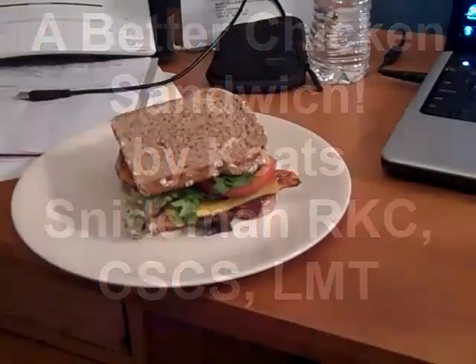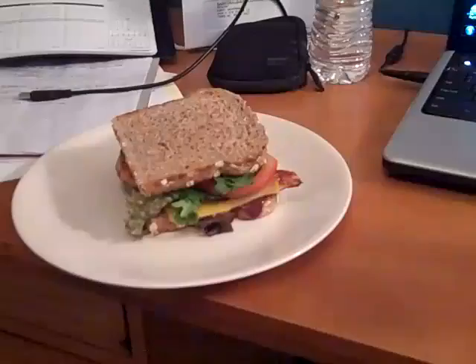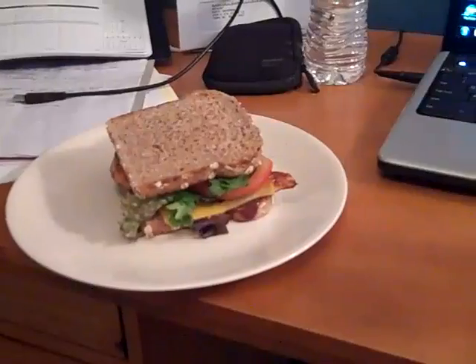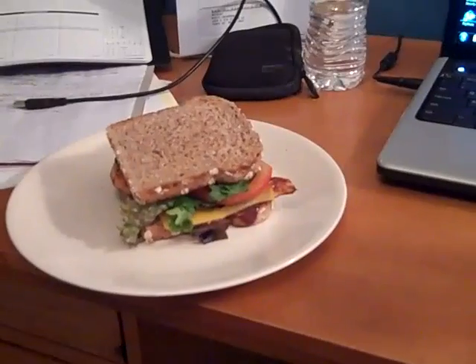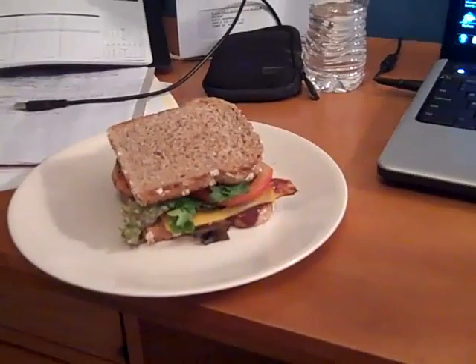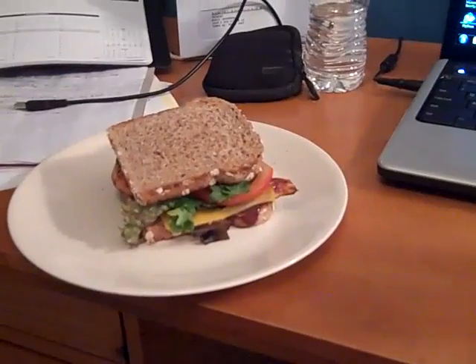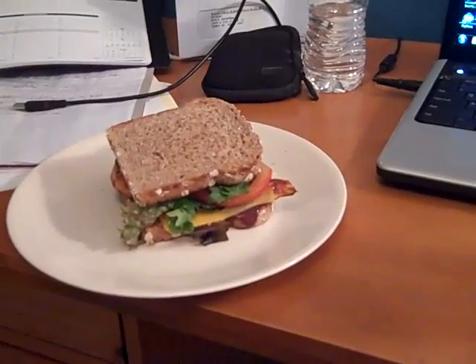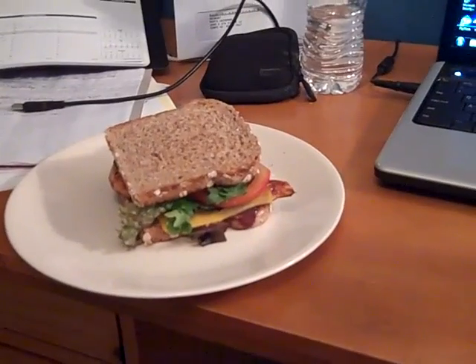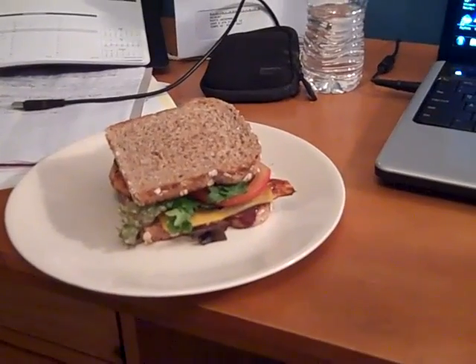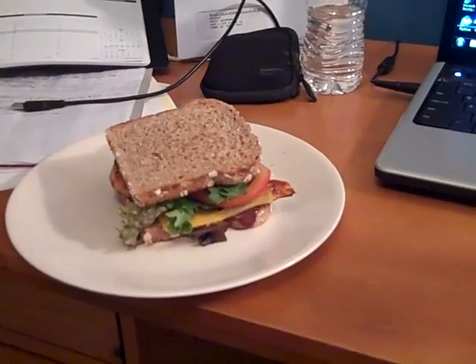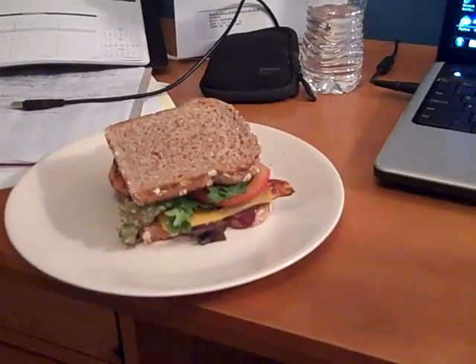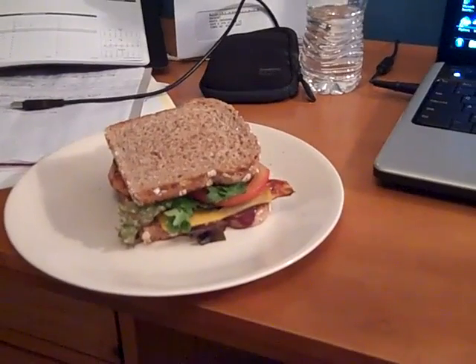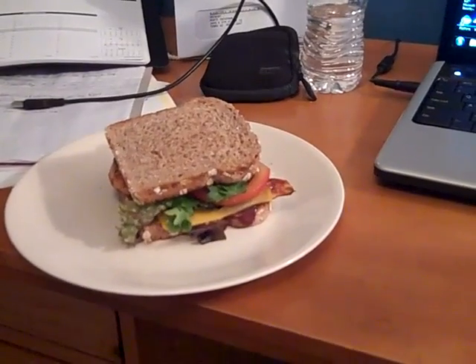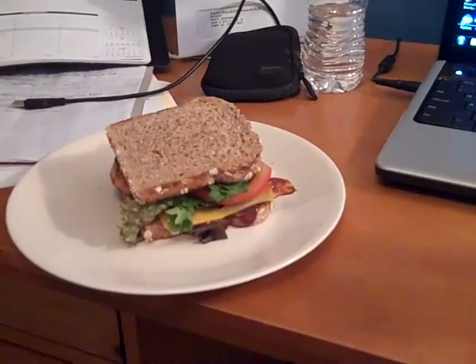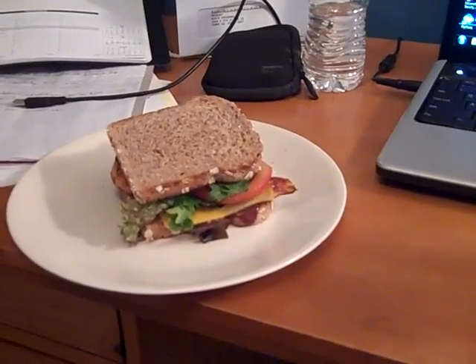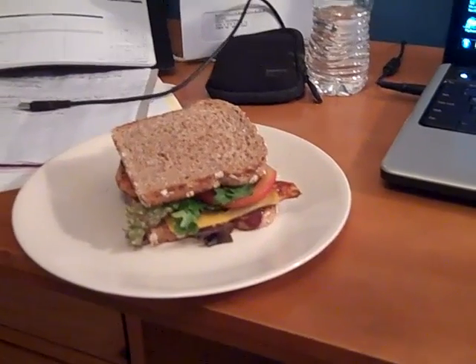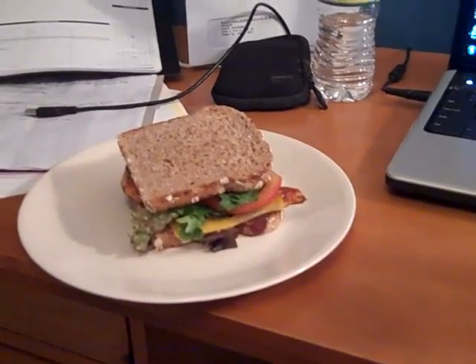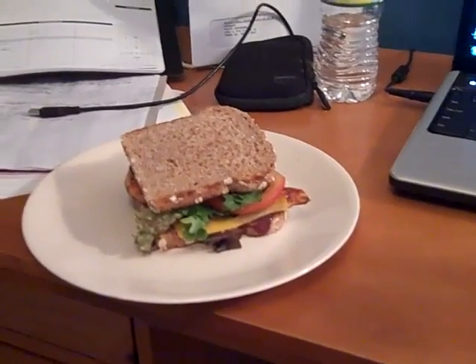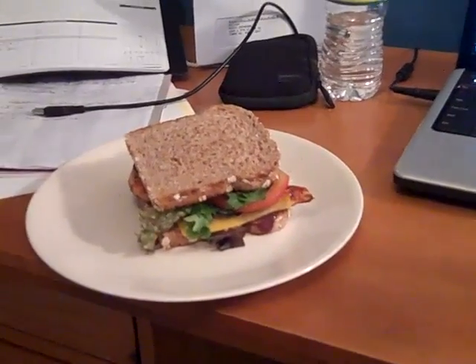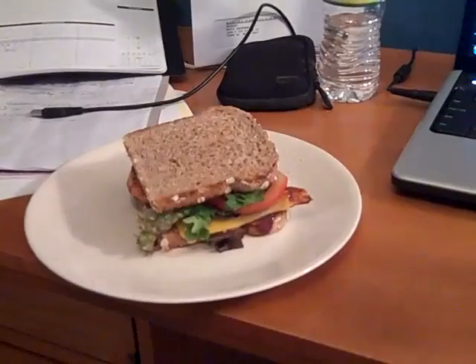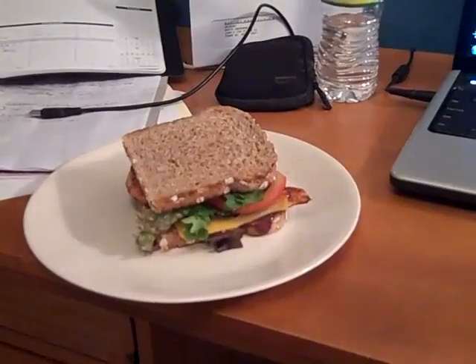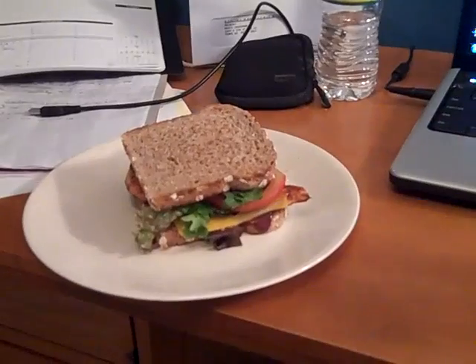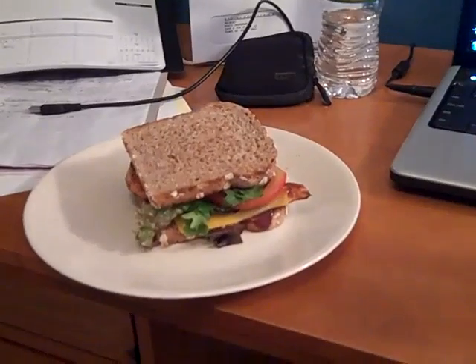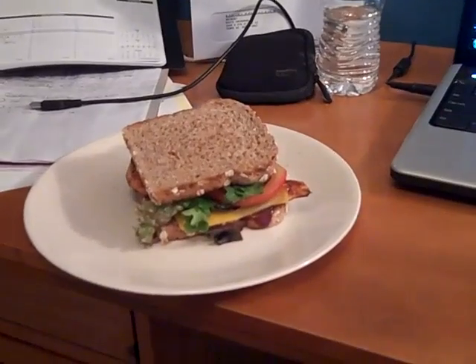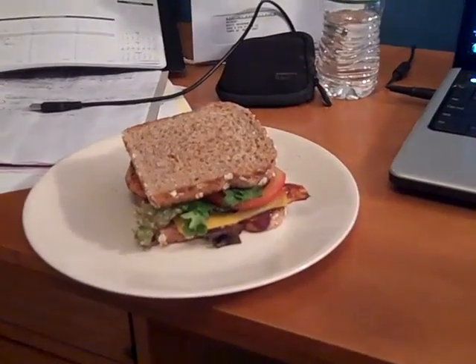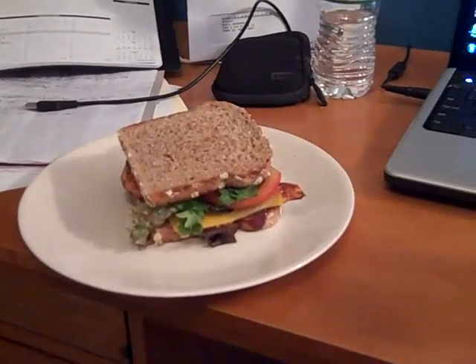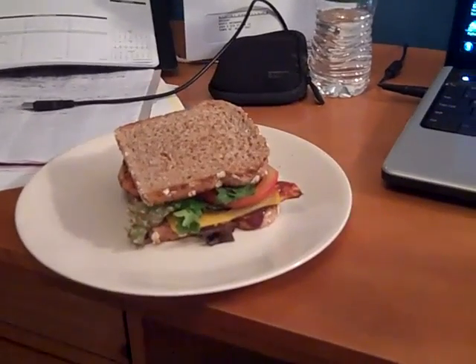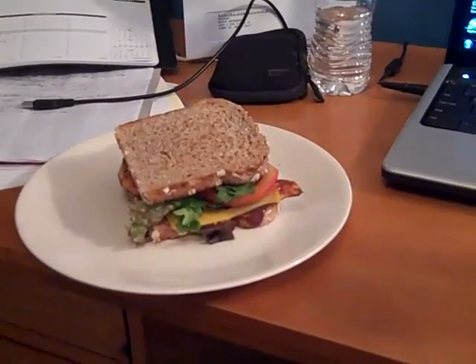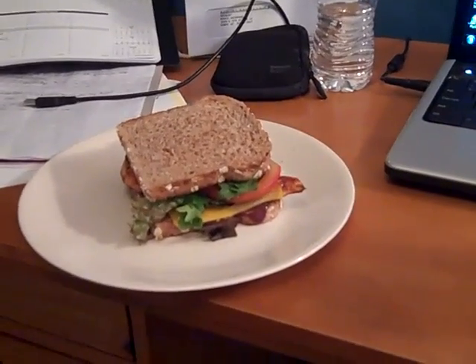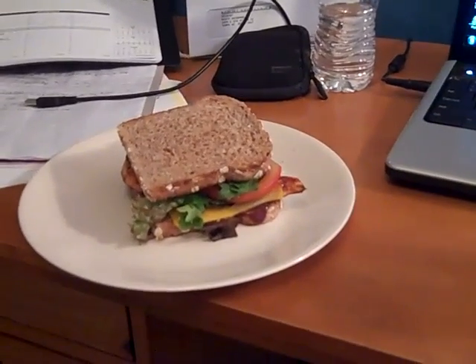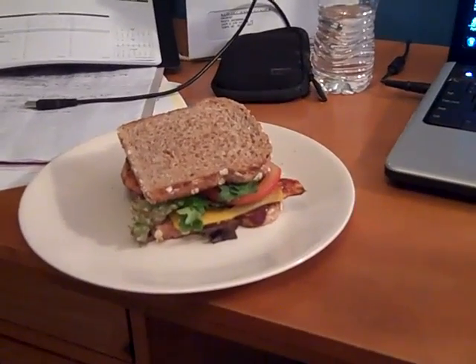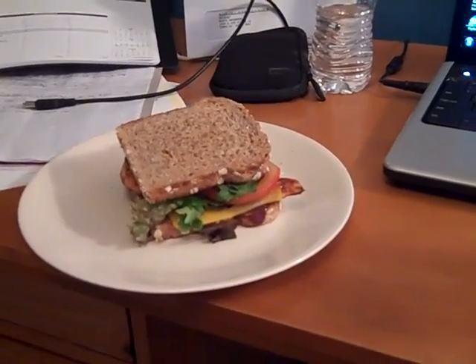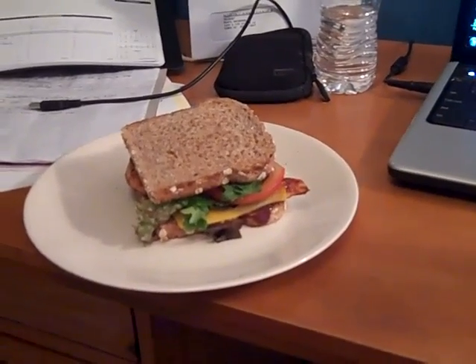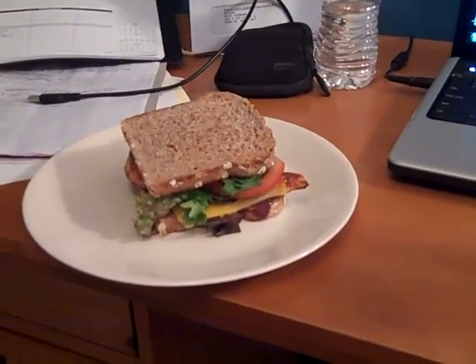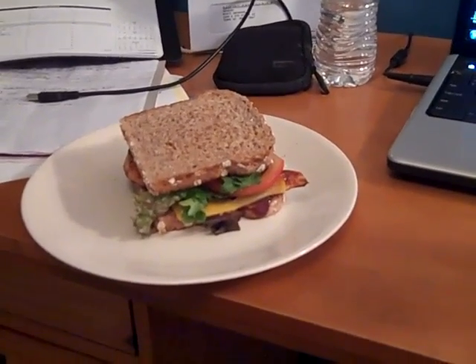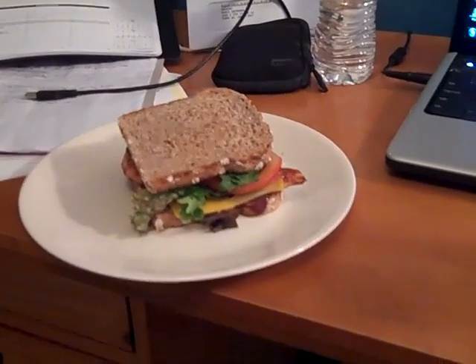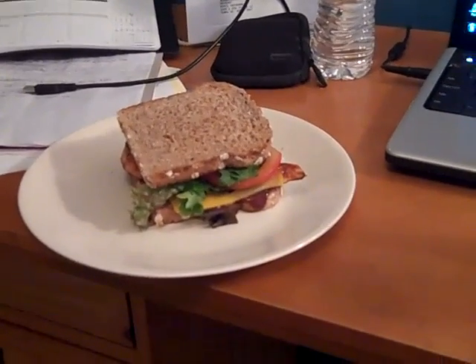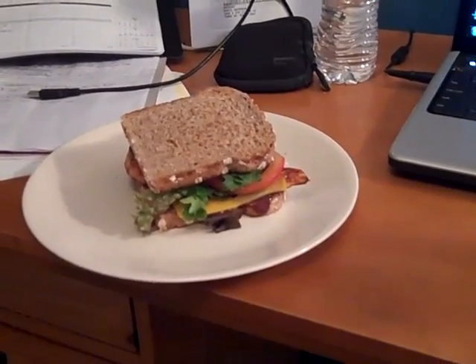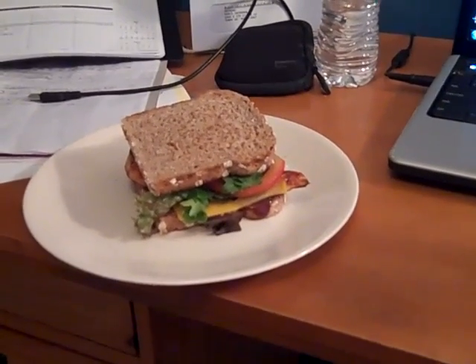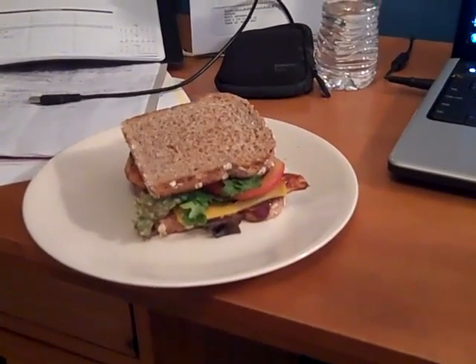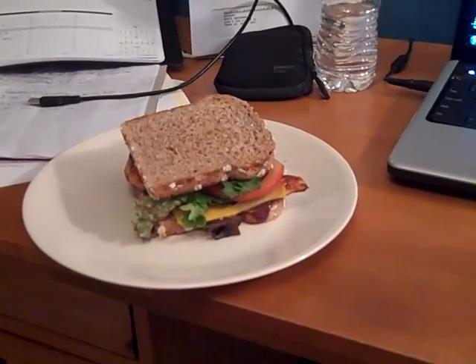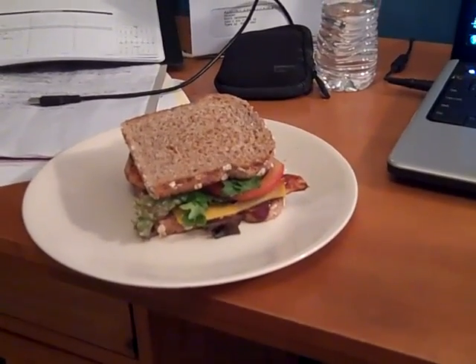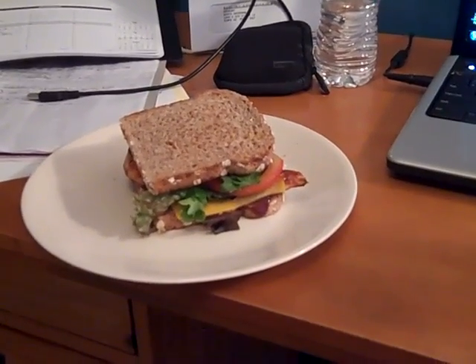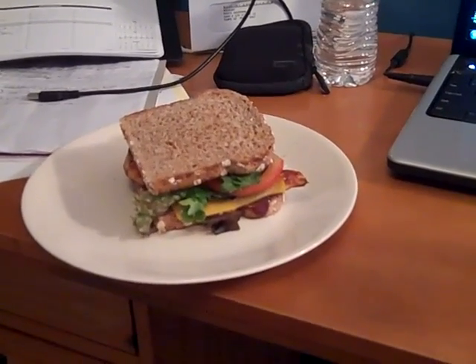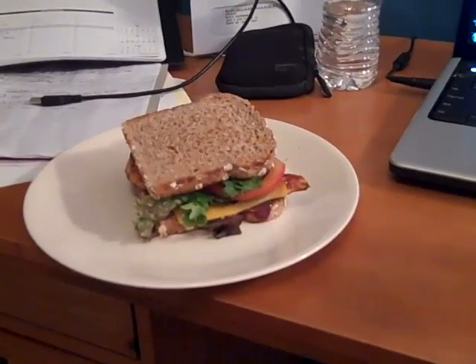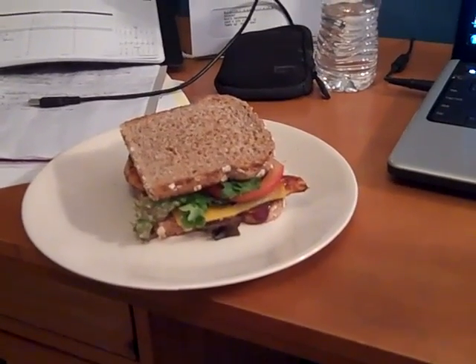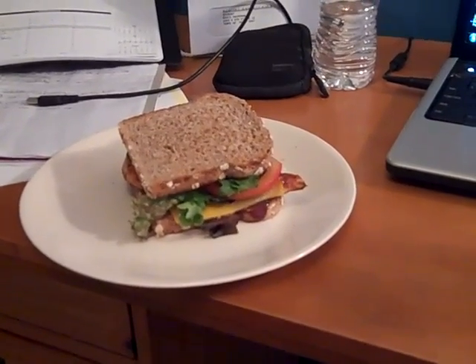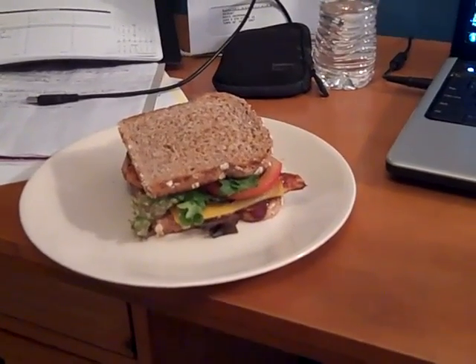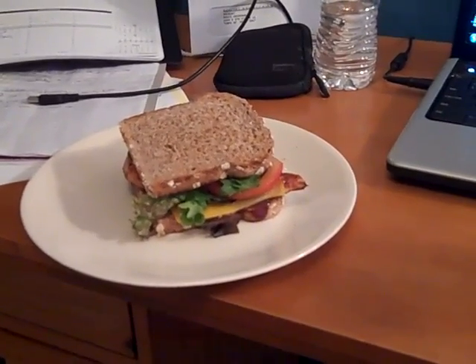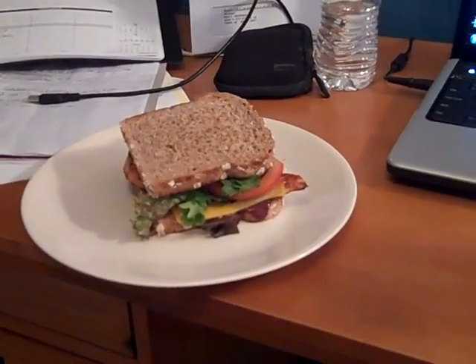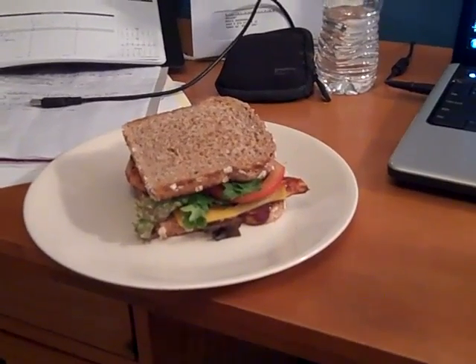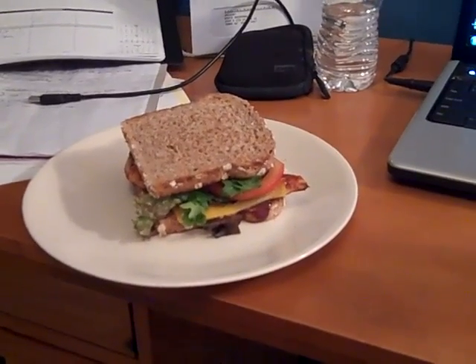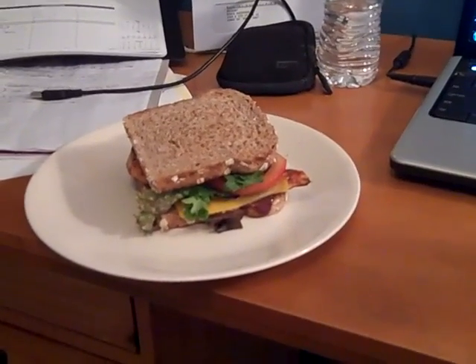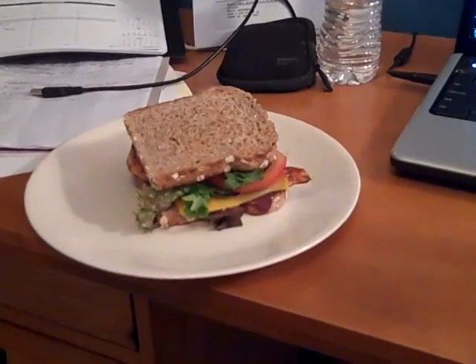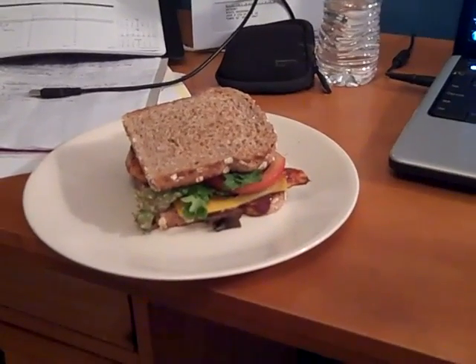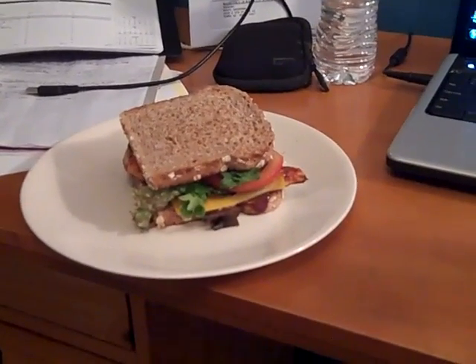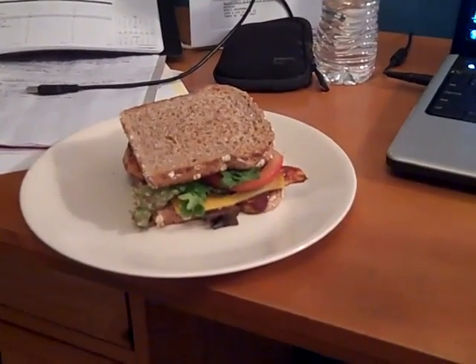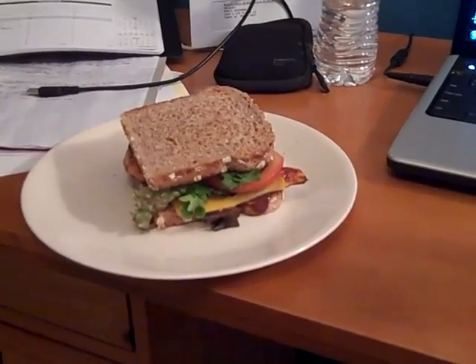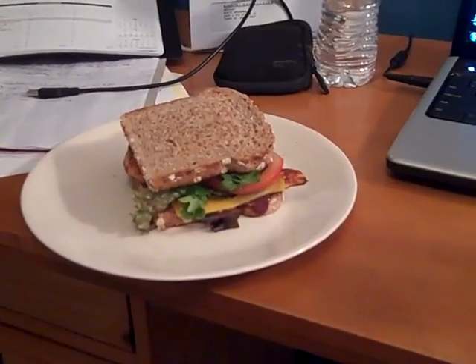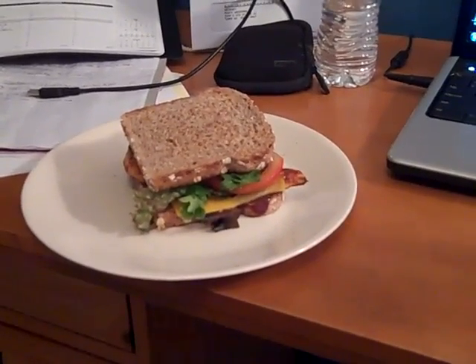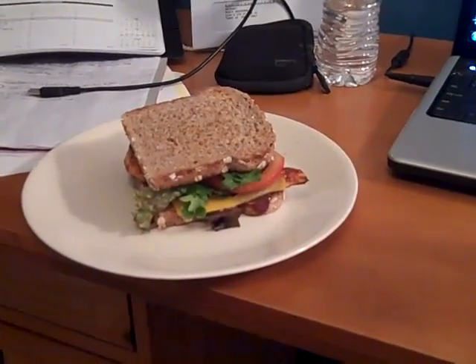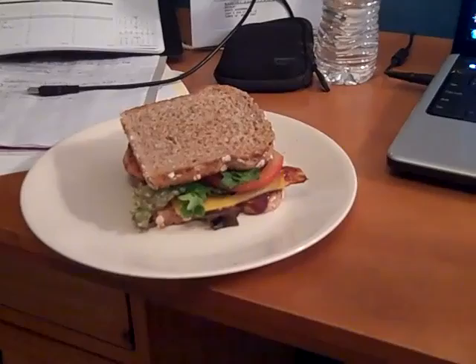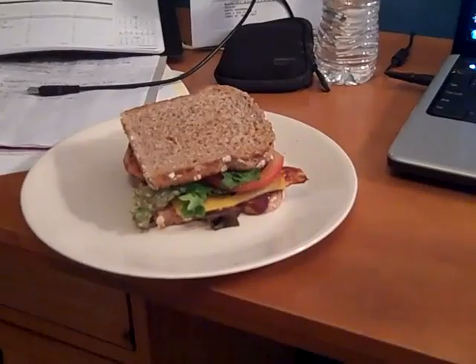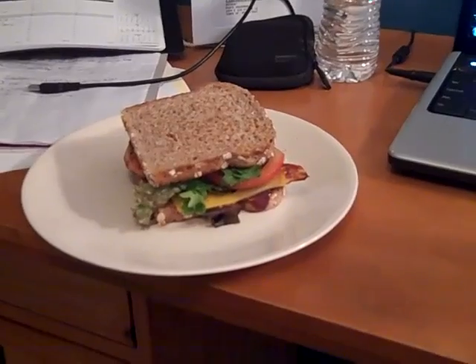Hey, this is Keith Snydman from Reality Base Fitness. Just wanted to show an example of a fairly healthy lunch you can do.